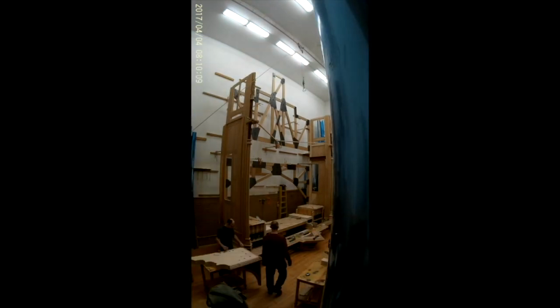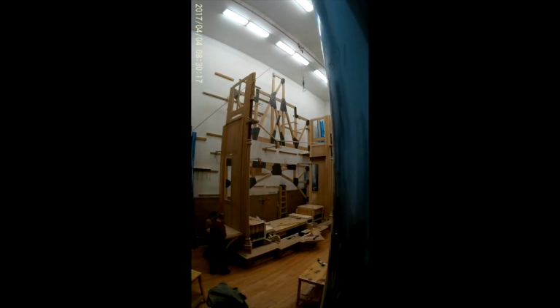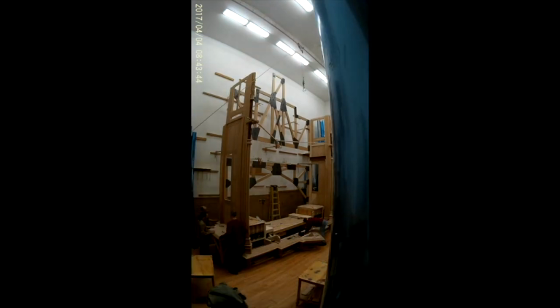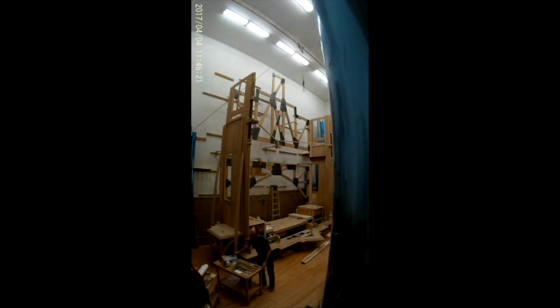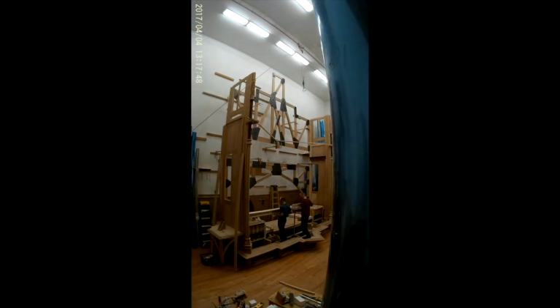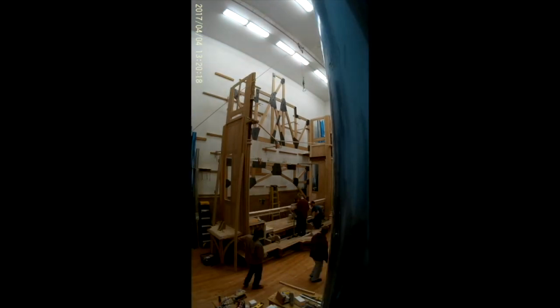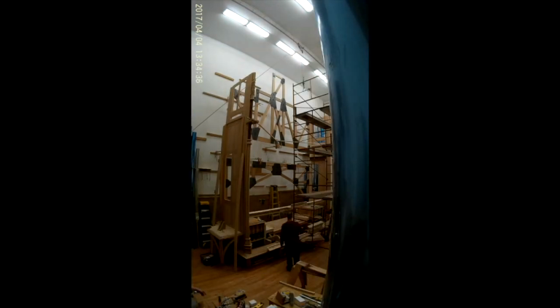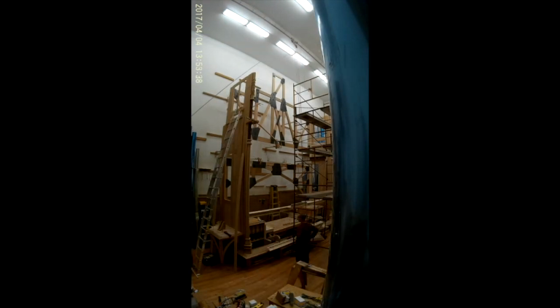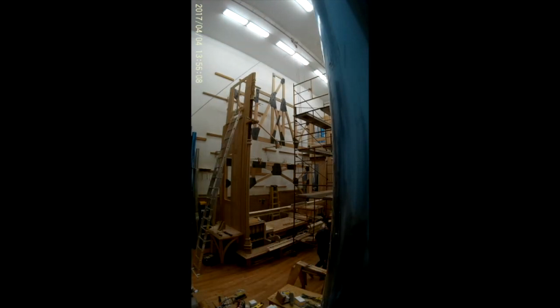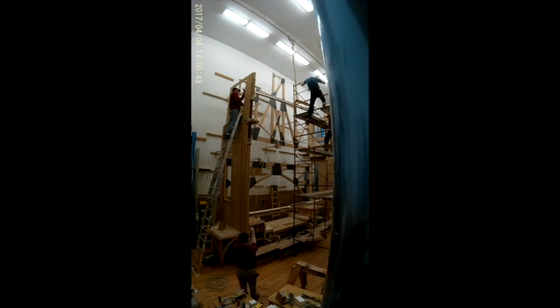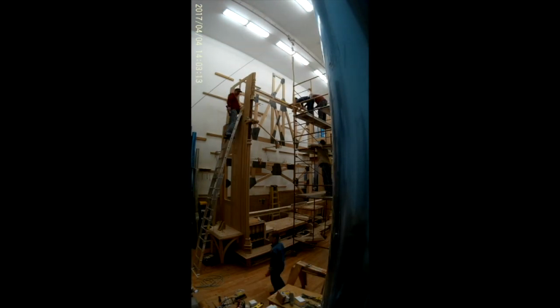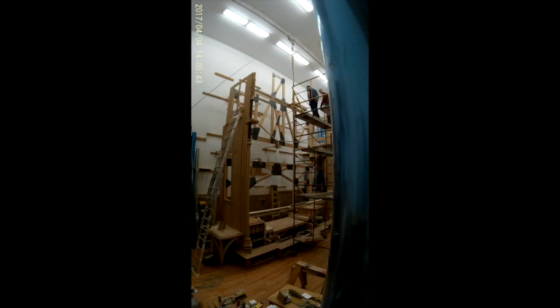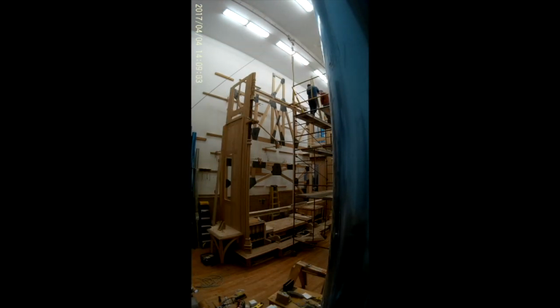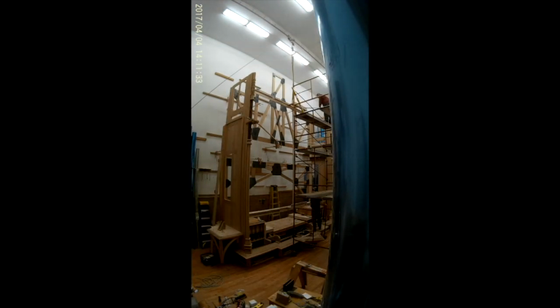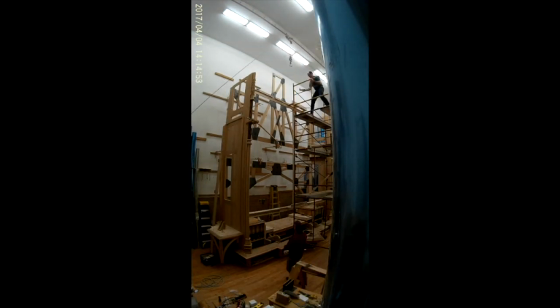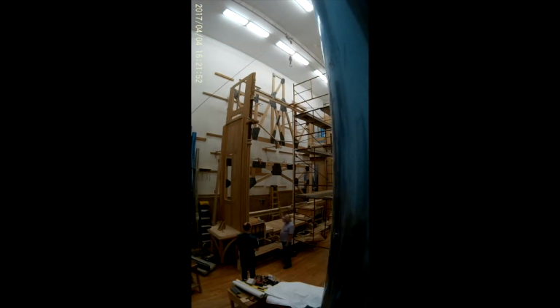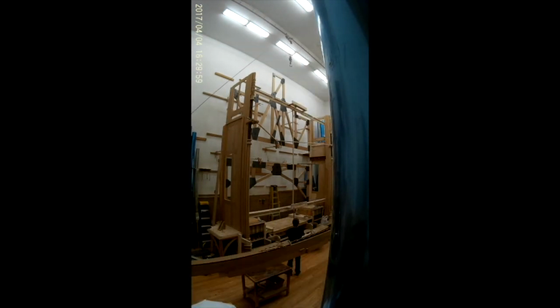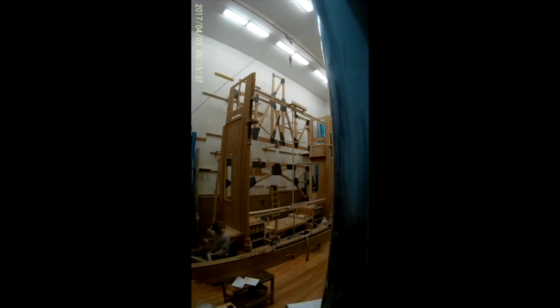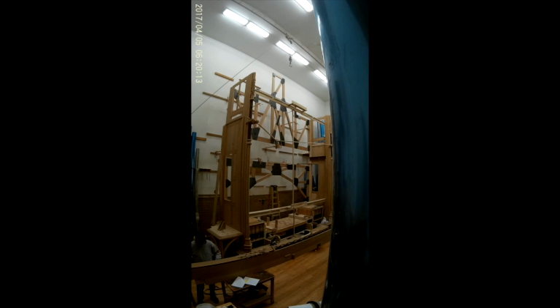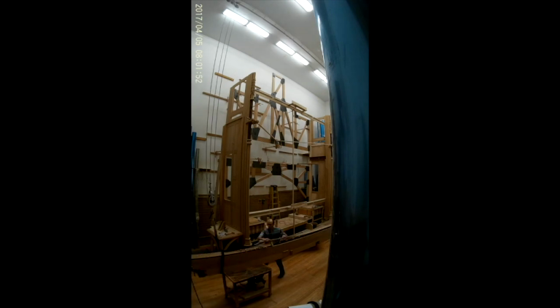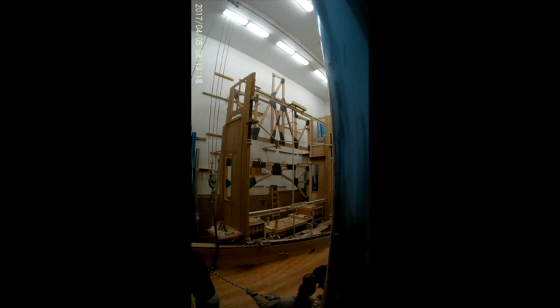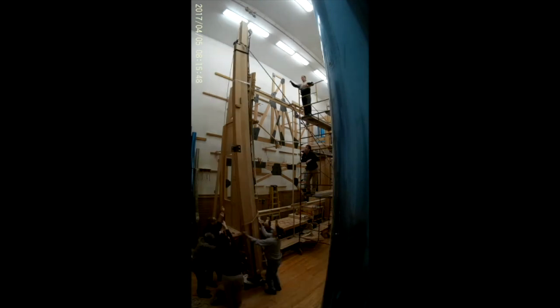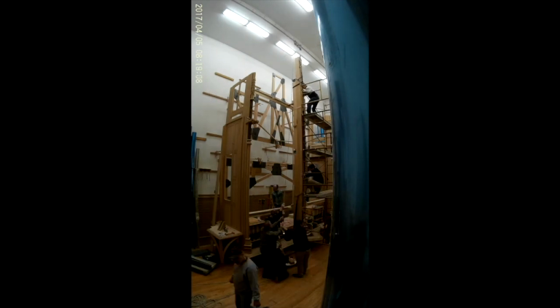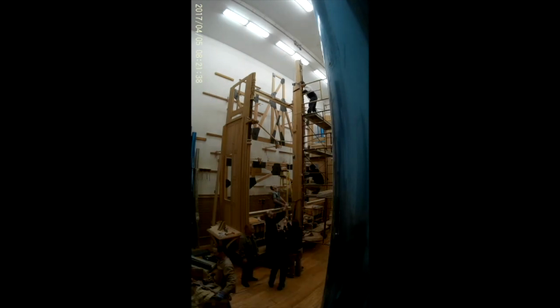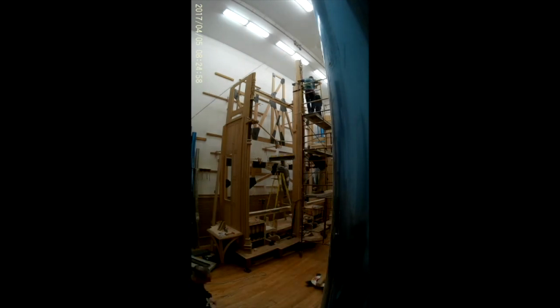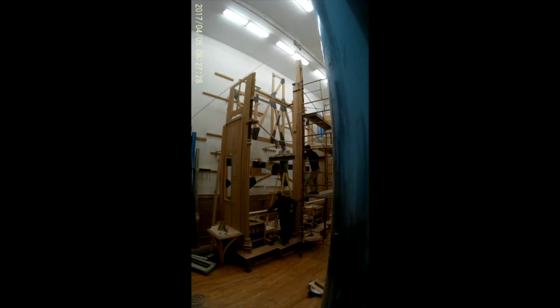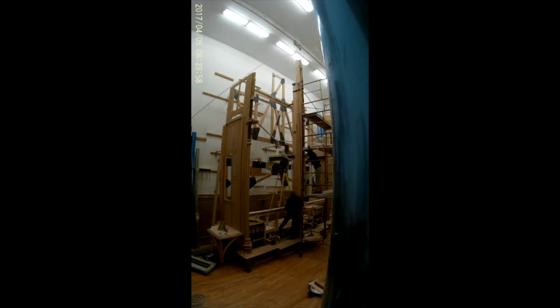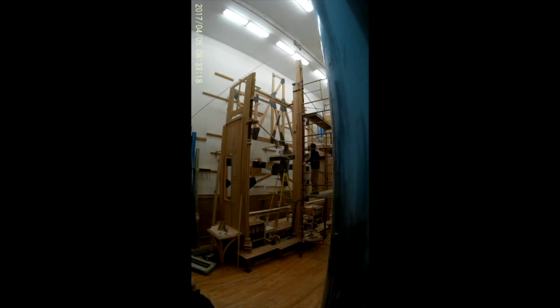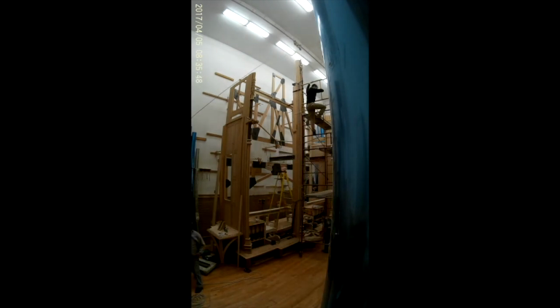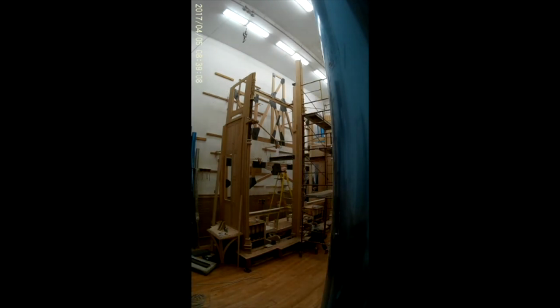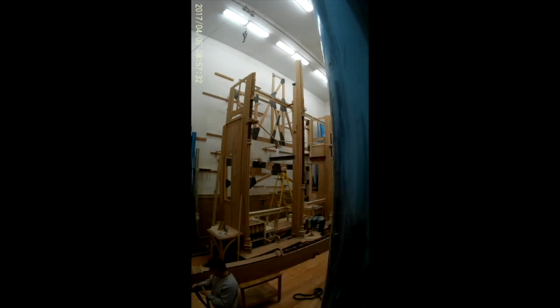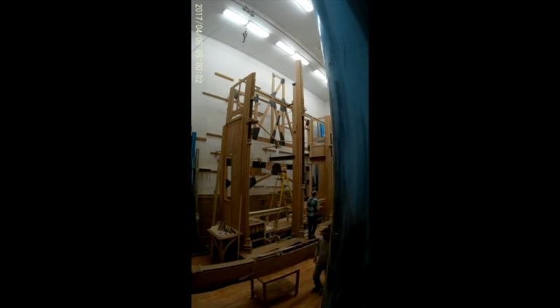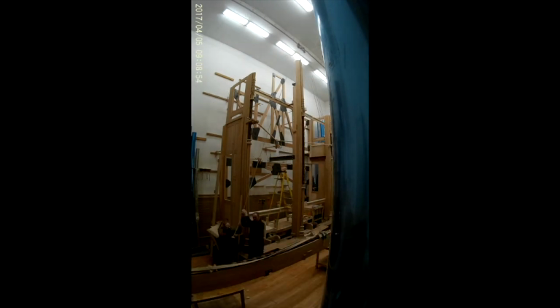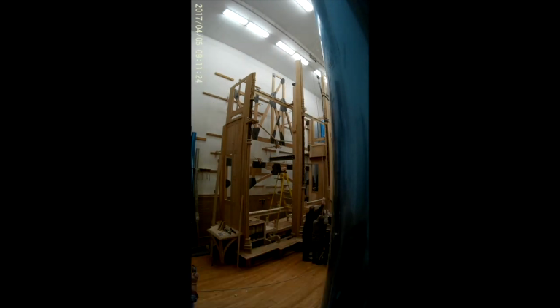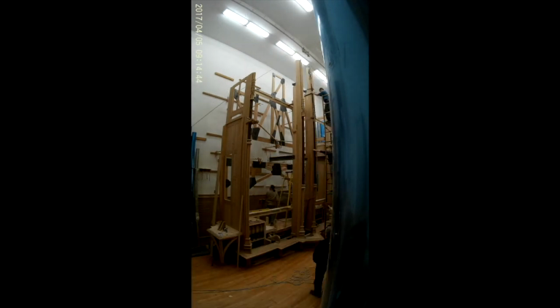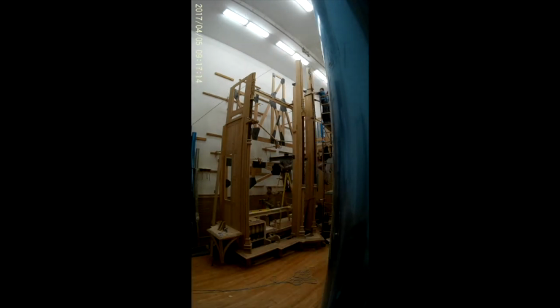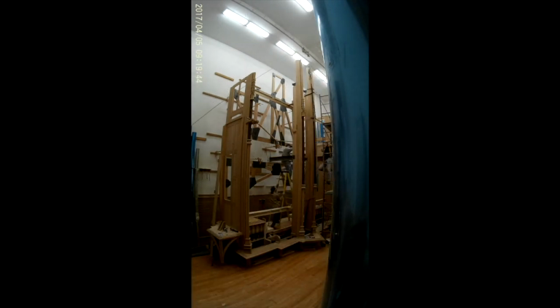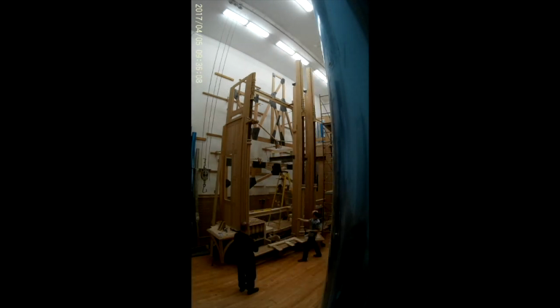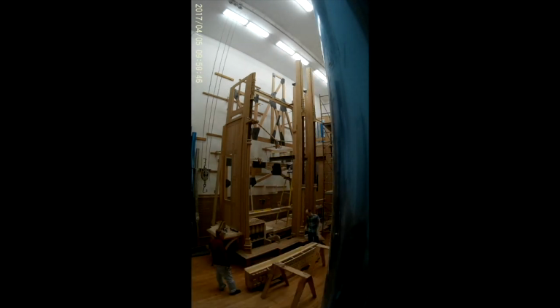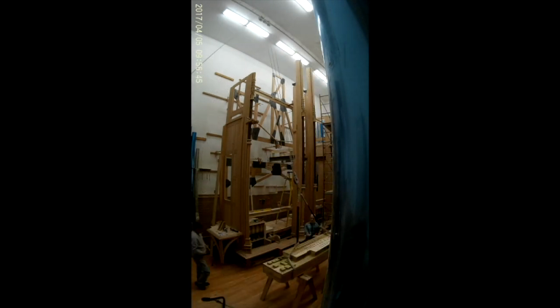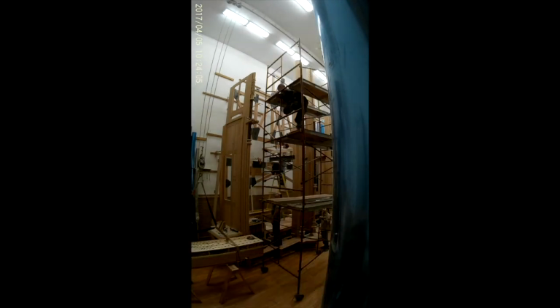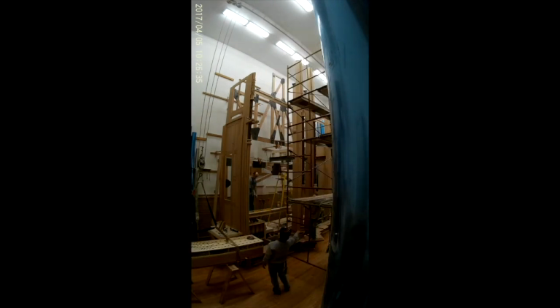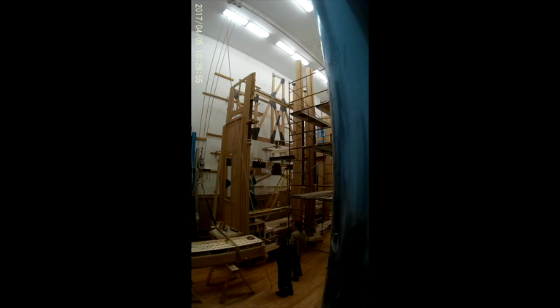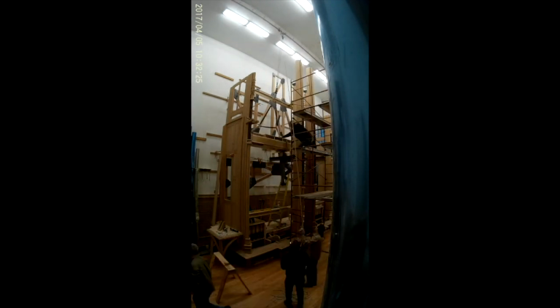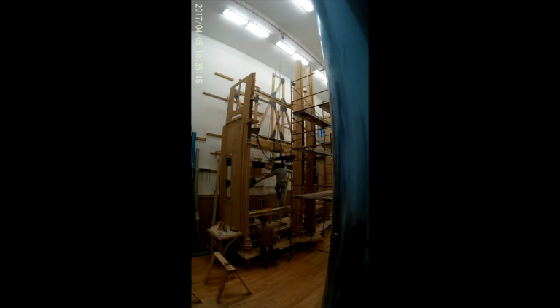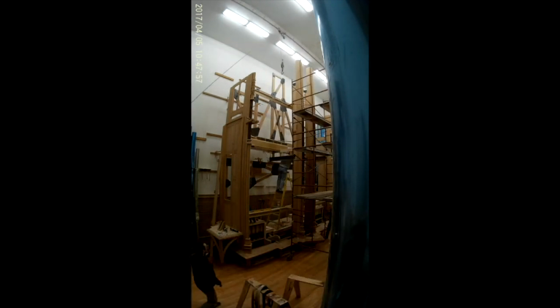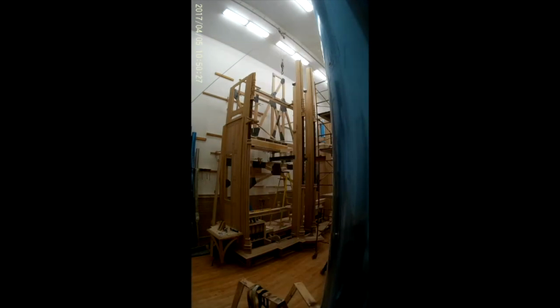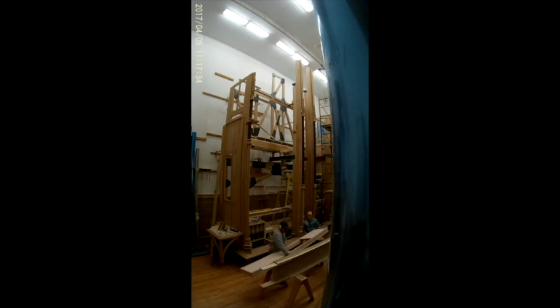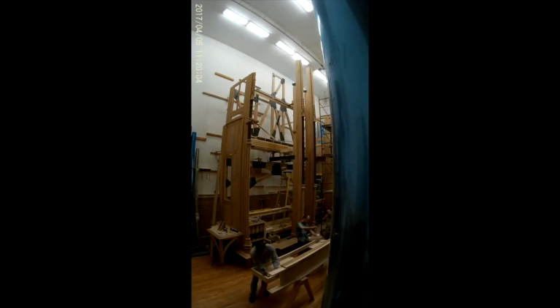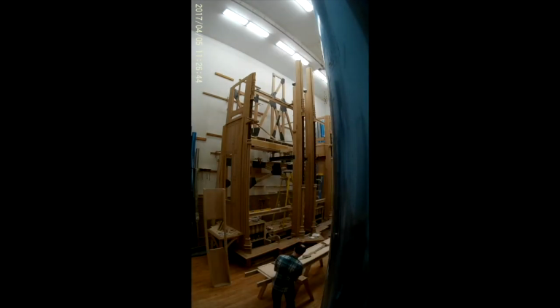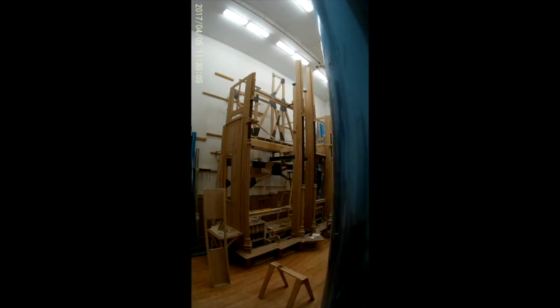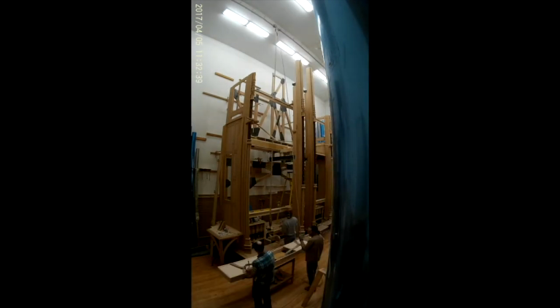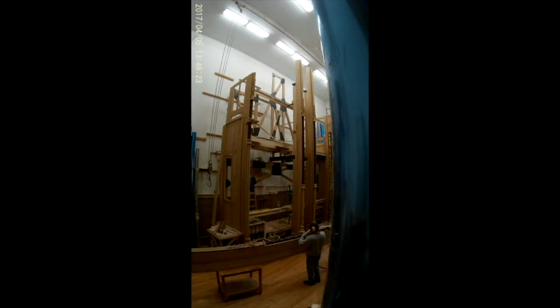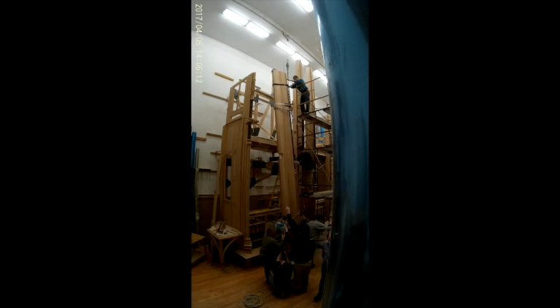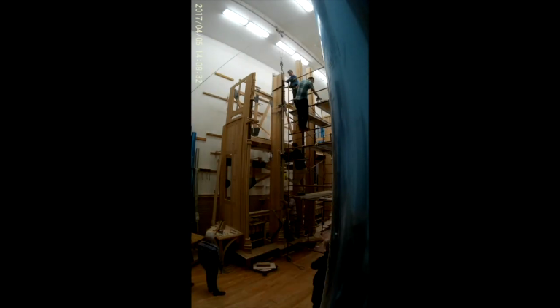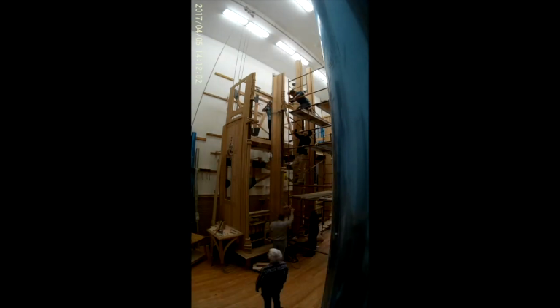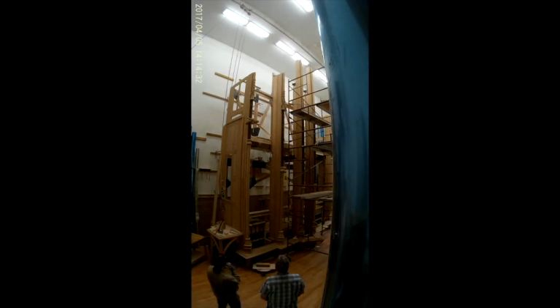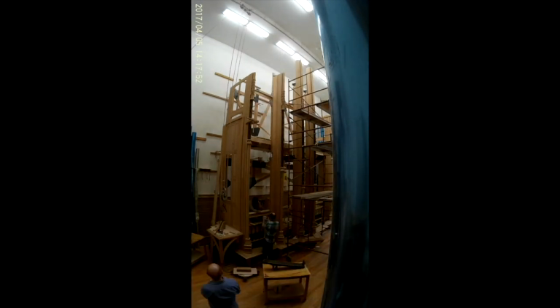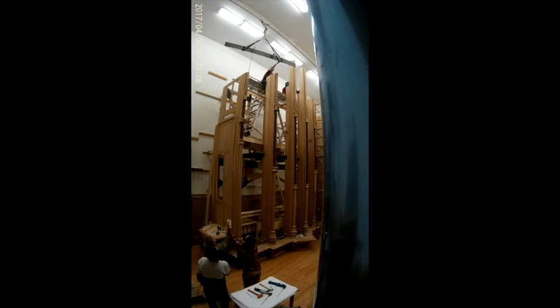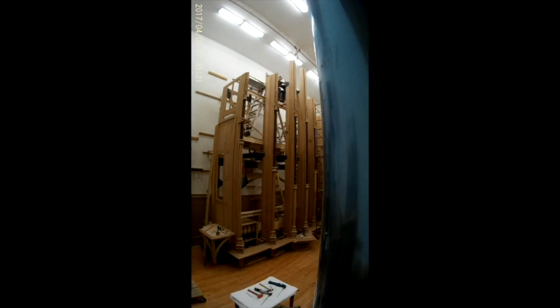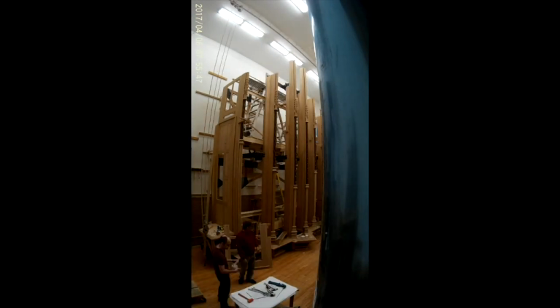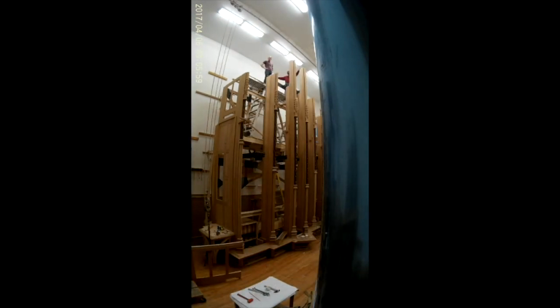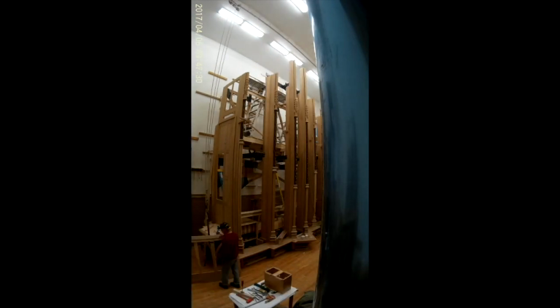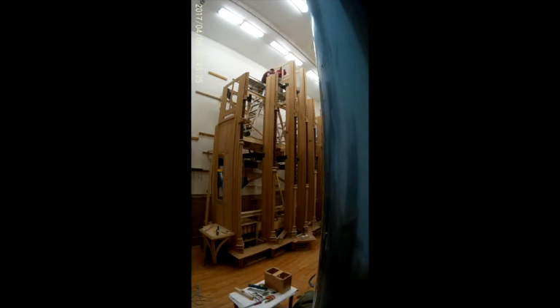If you pay attention to light changes, you can see how many days this process takes.